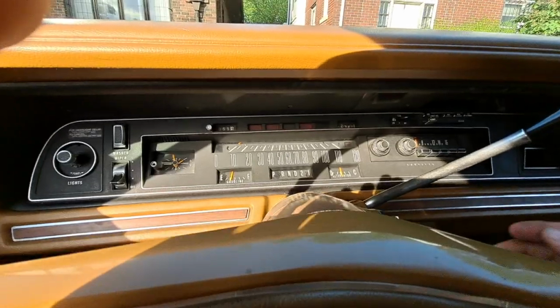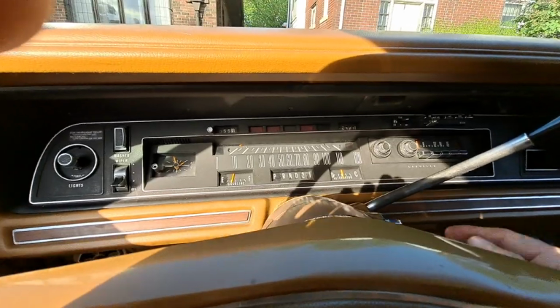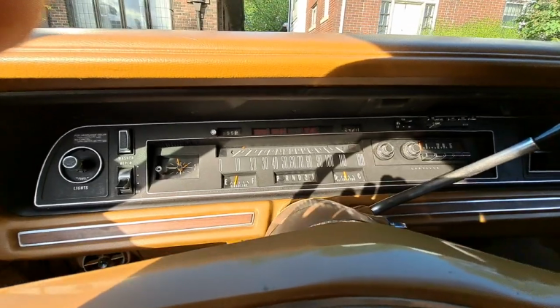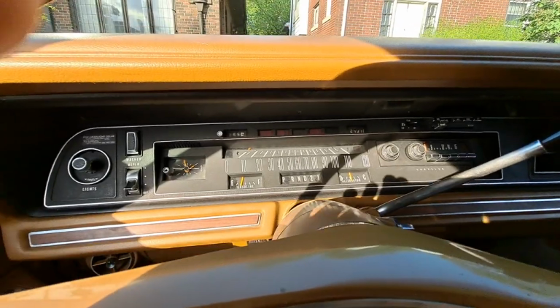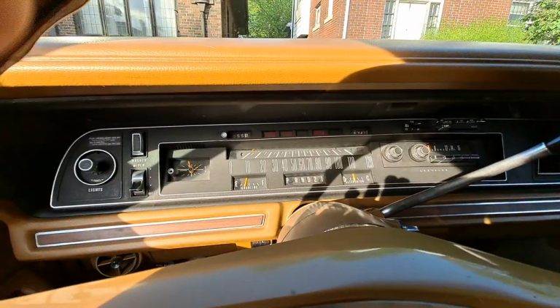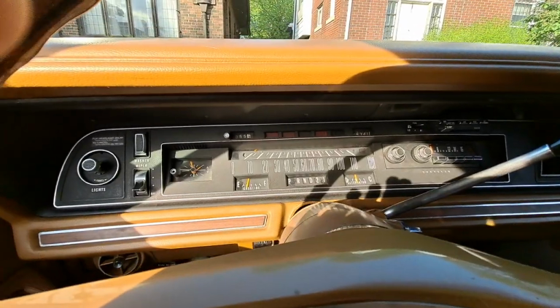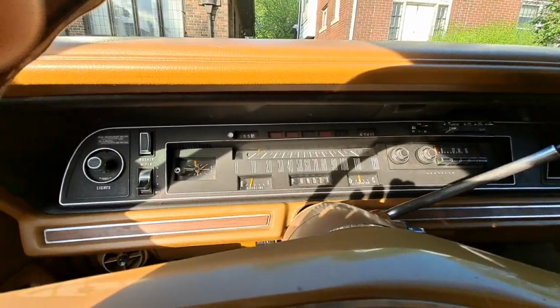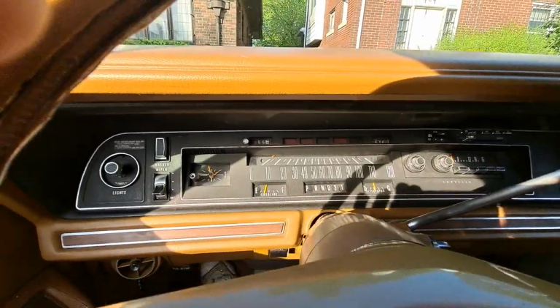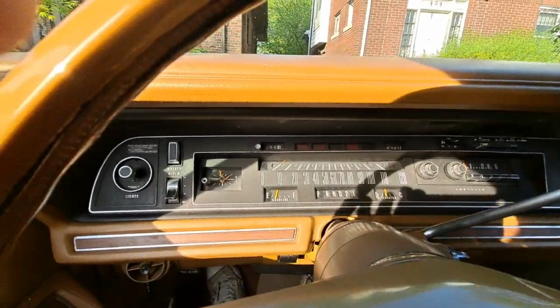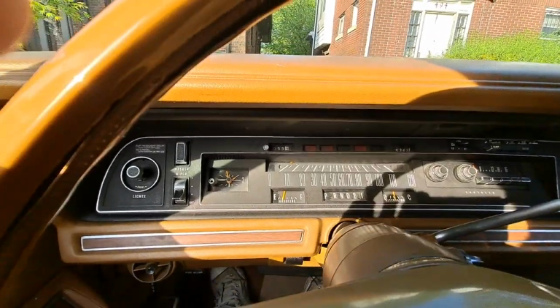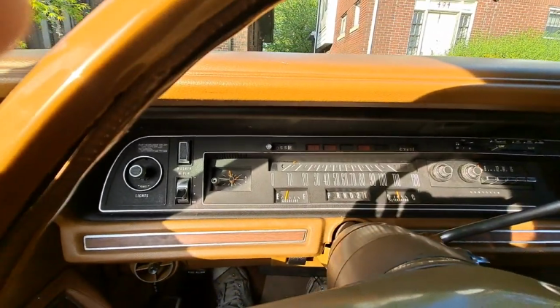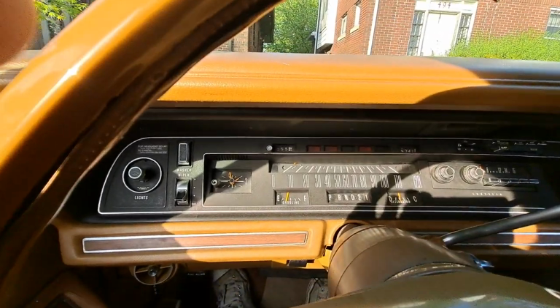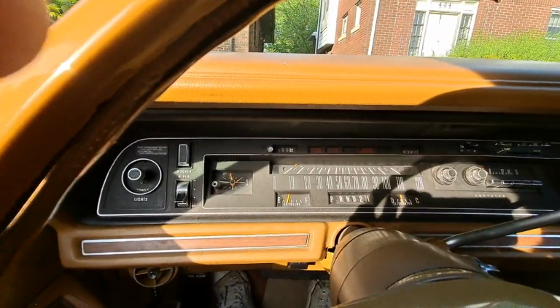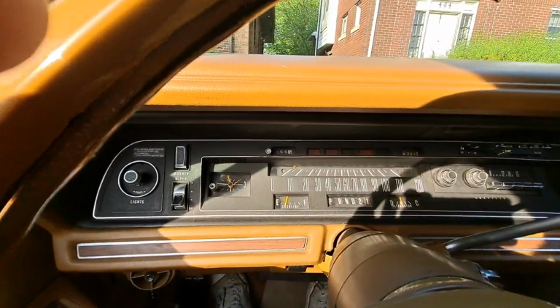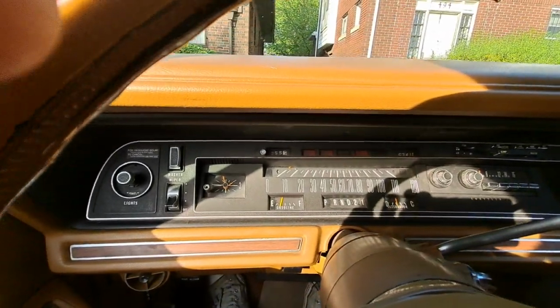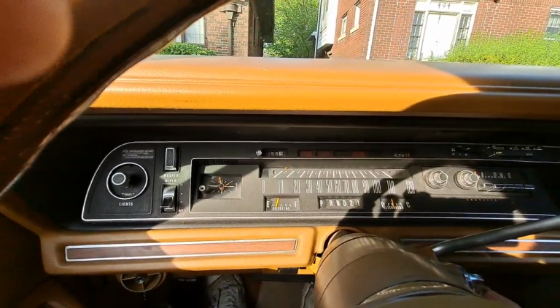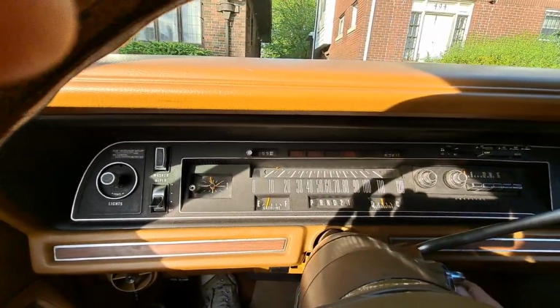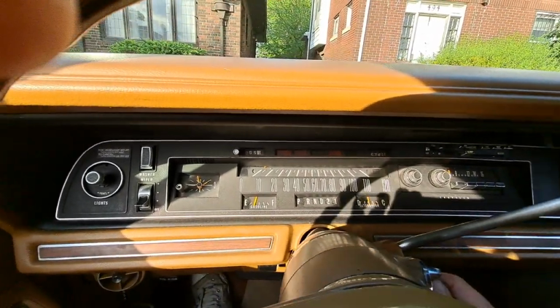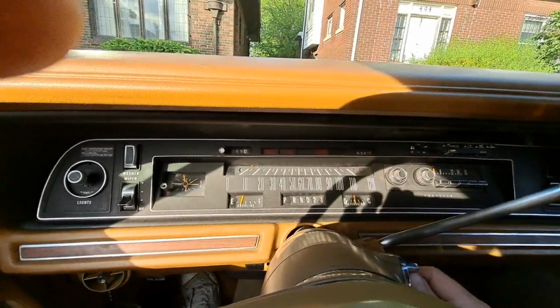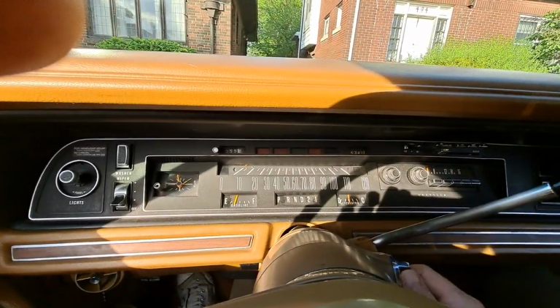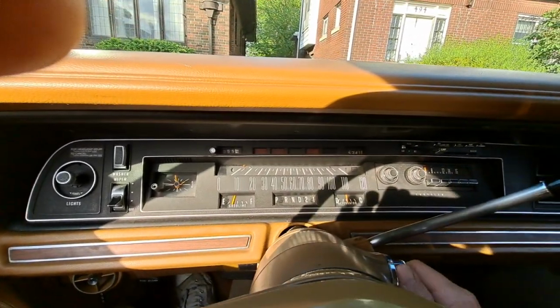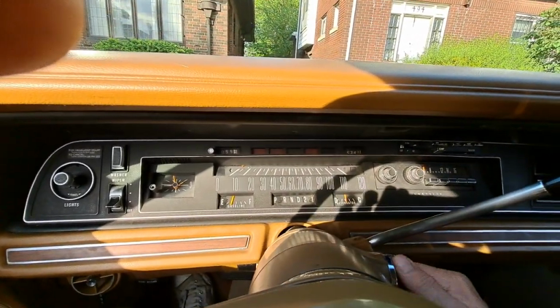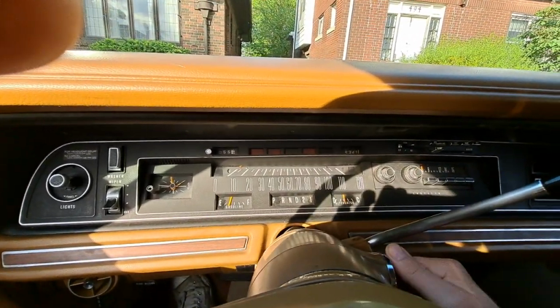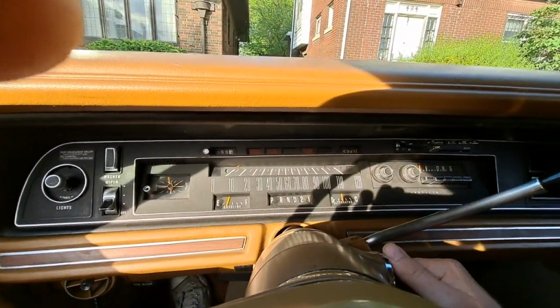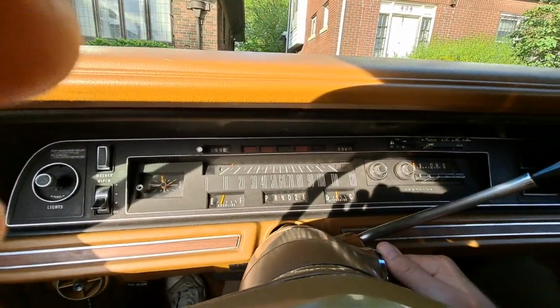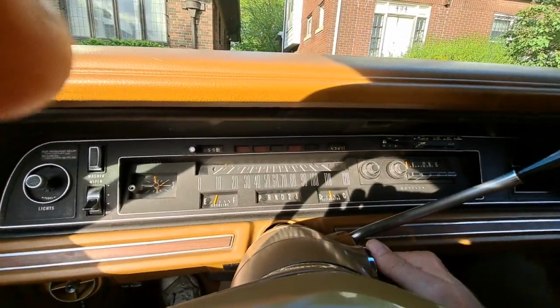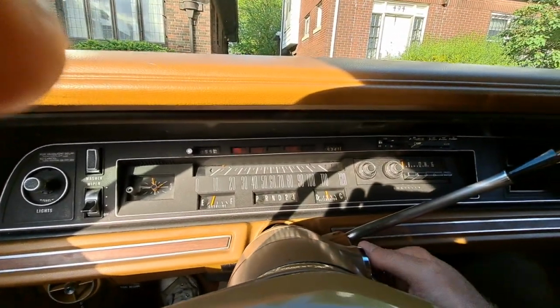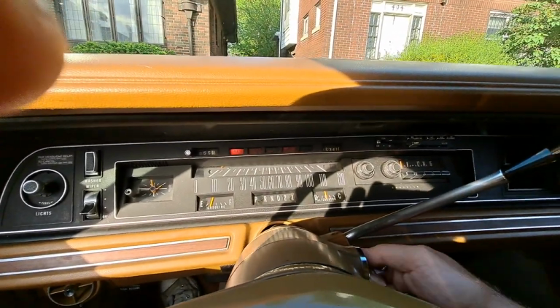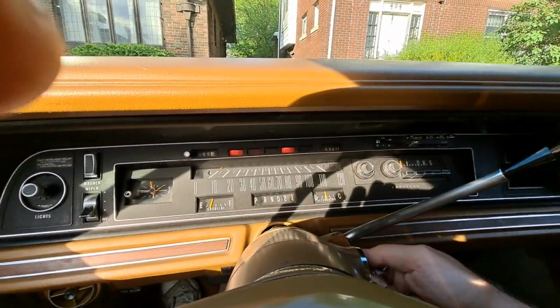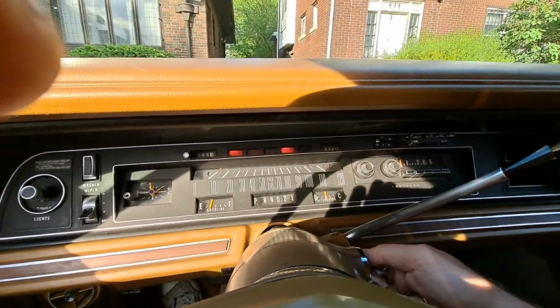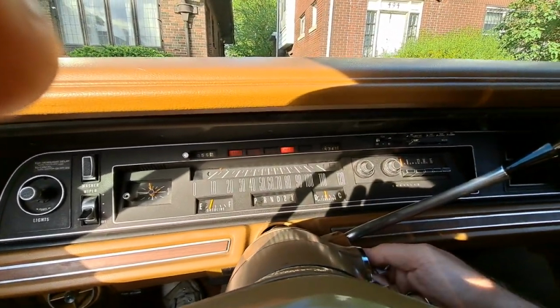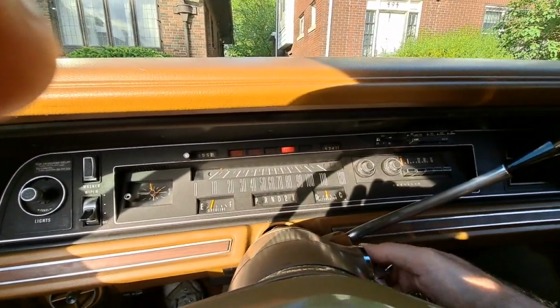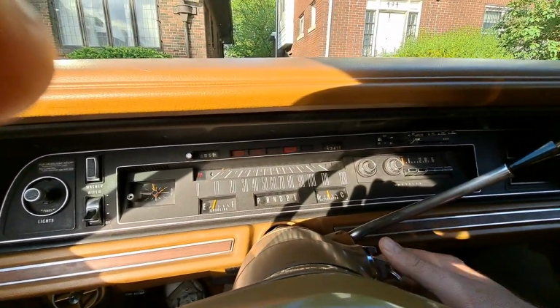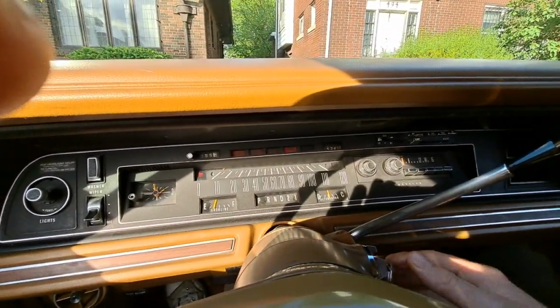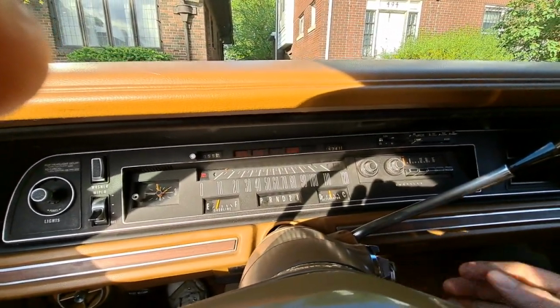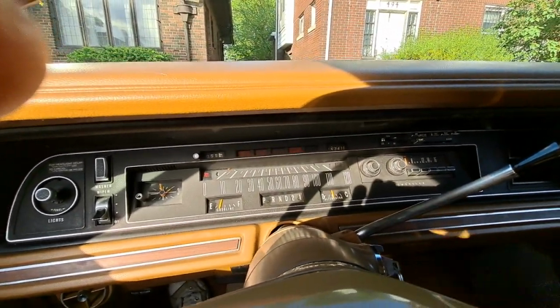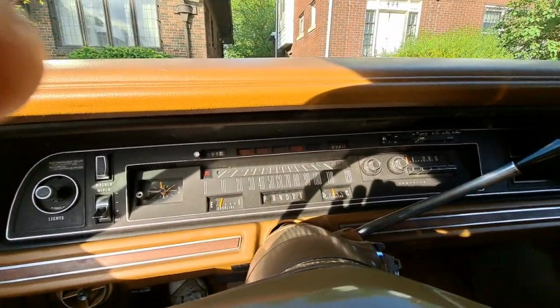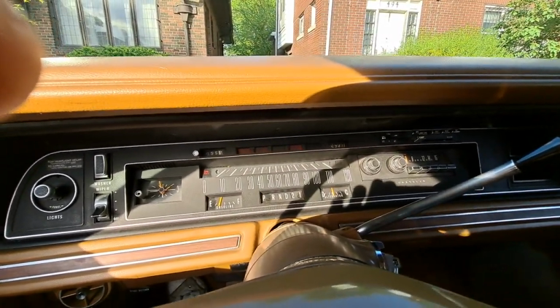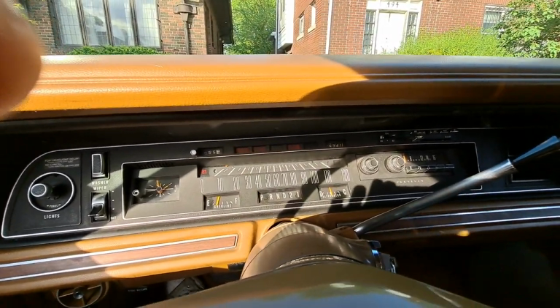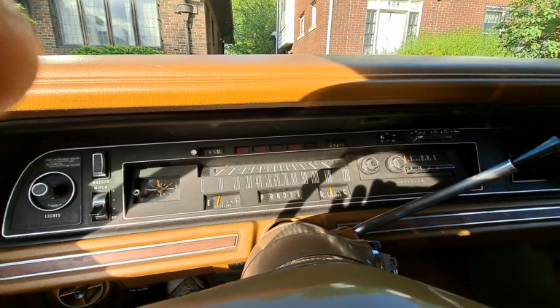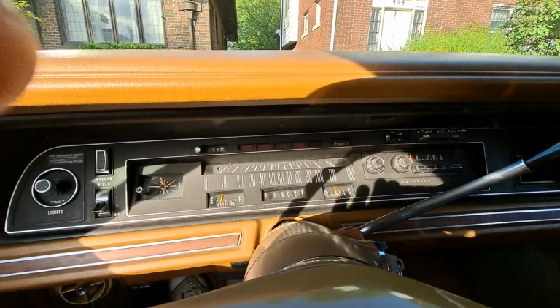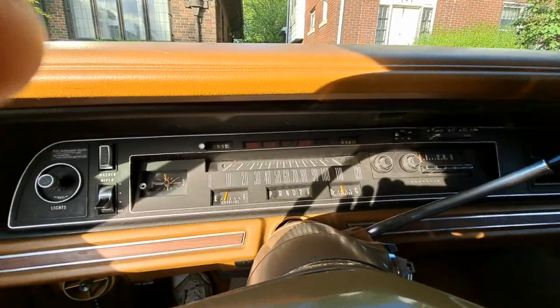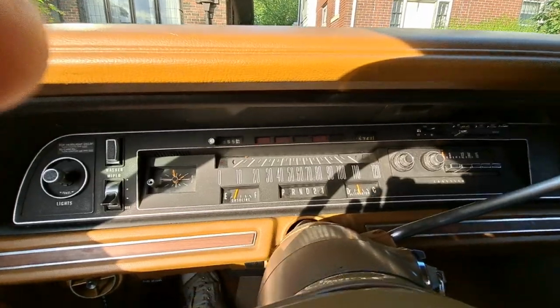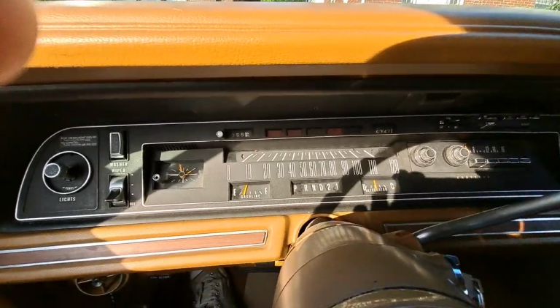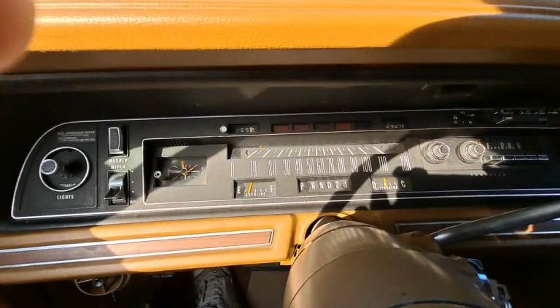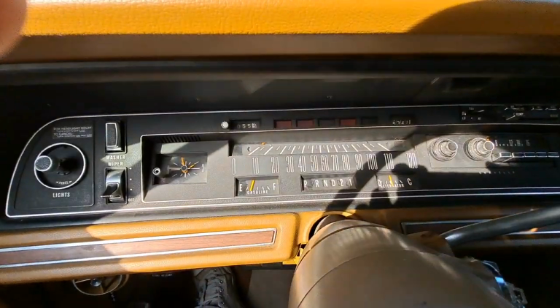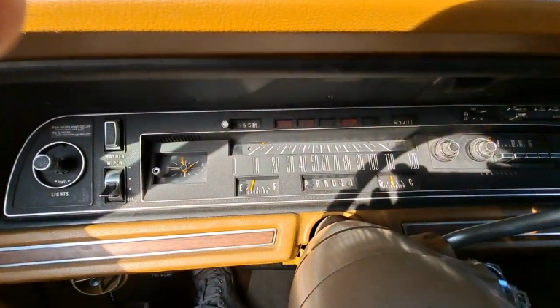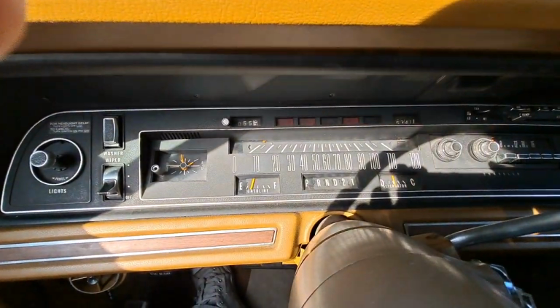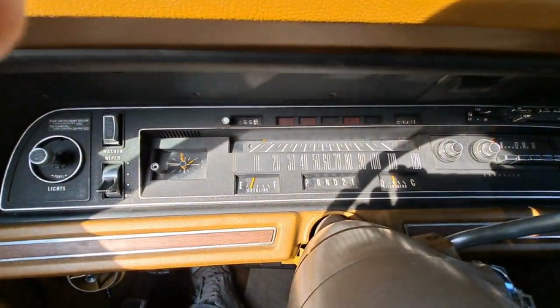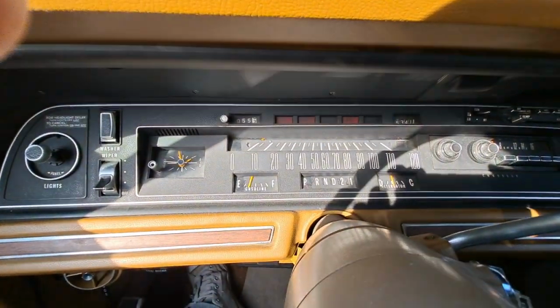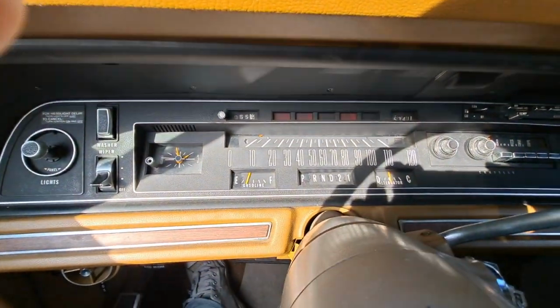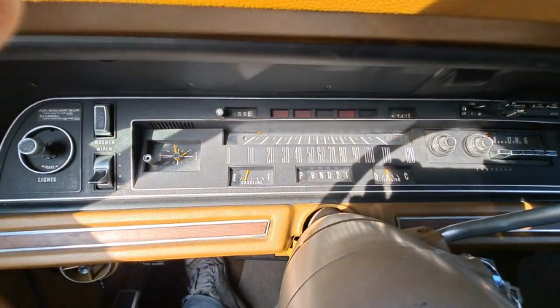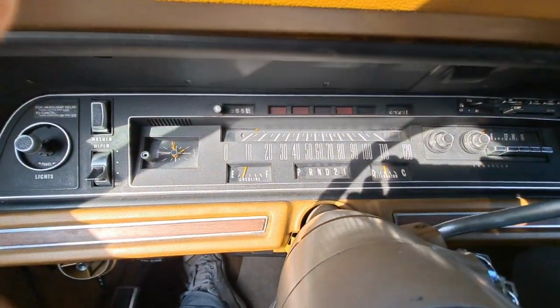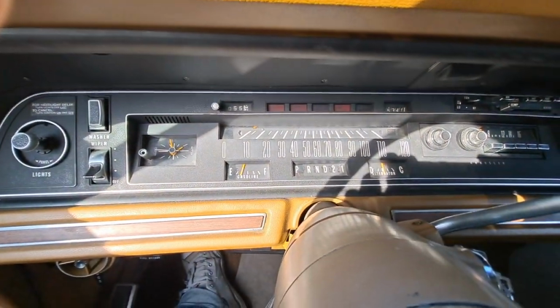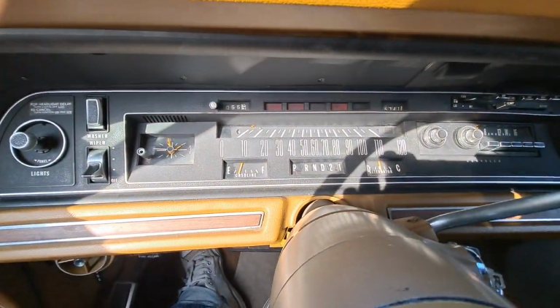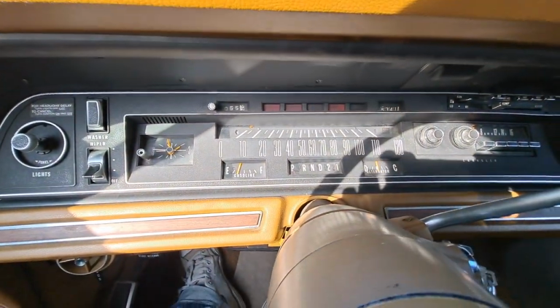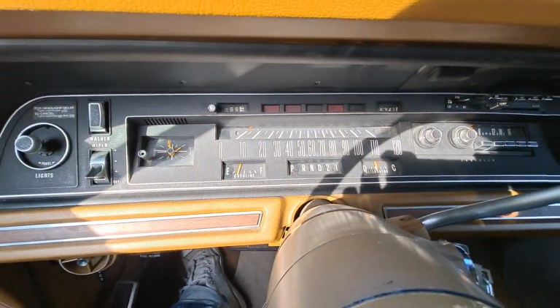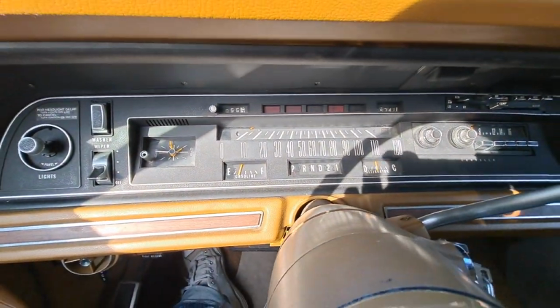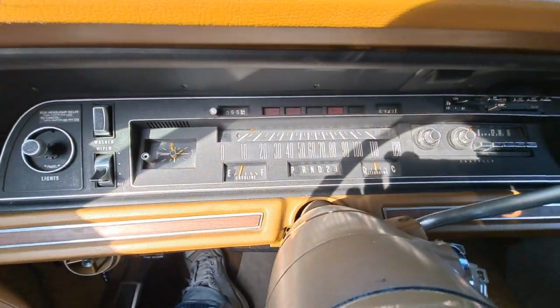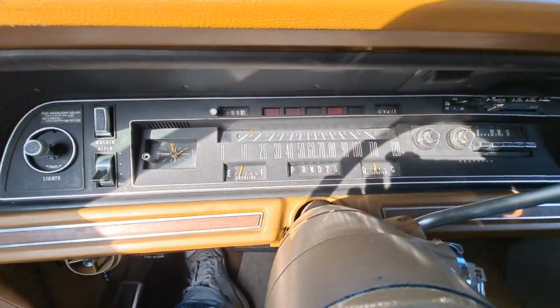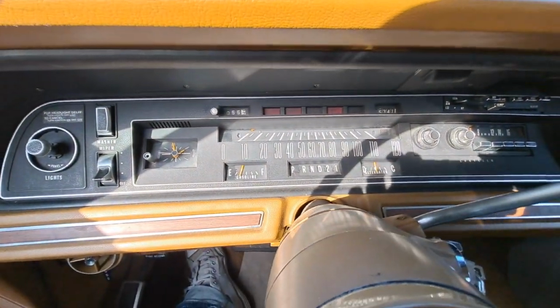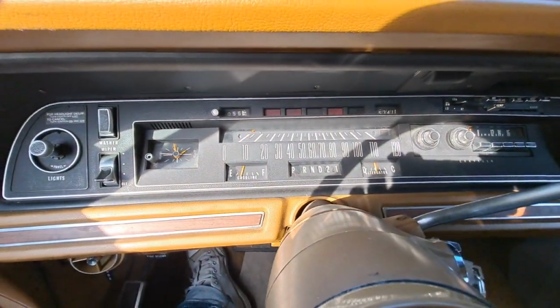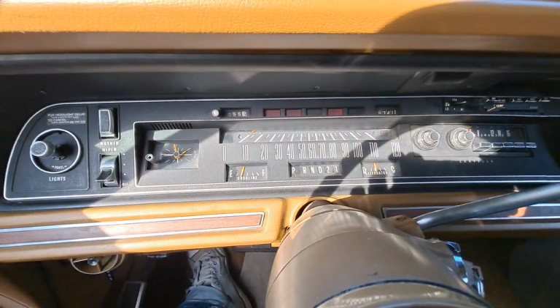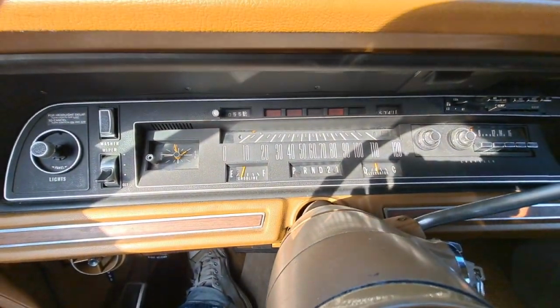A couple people asked for a video of the car running and starting and stuff, so I'm just going to make a short video and see the low fuel light works.